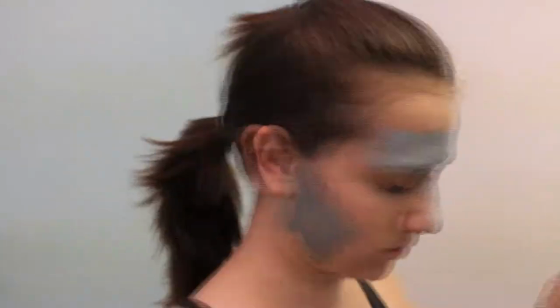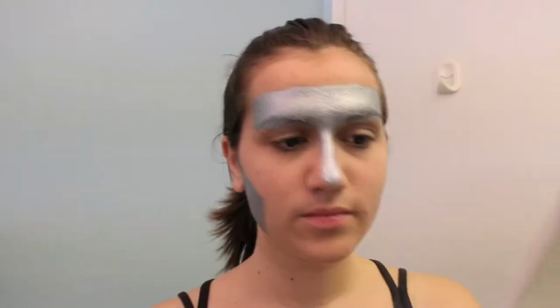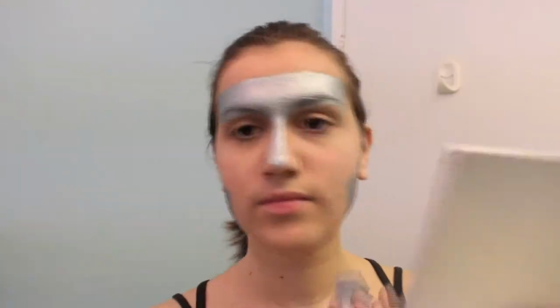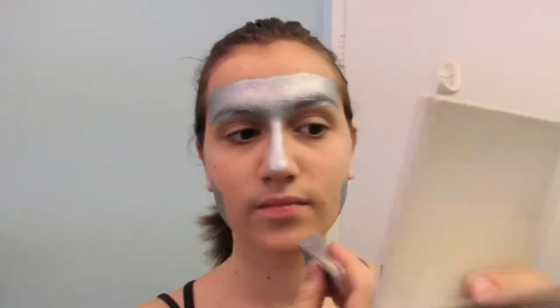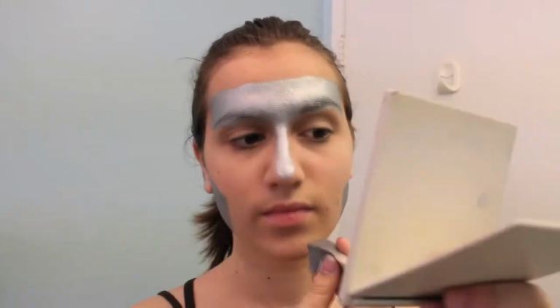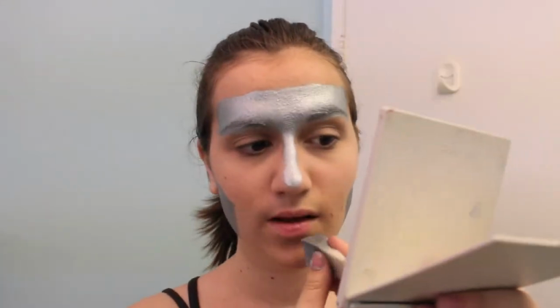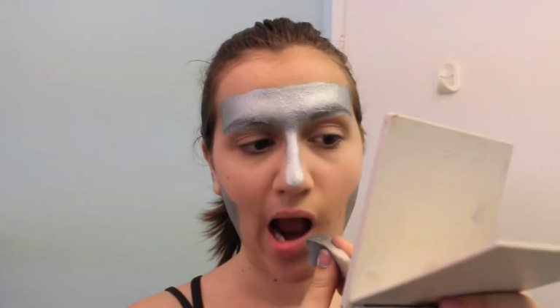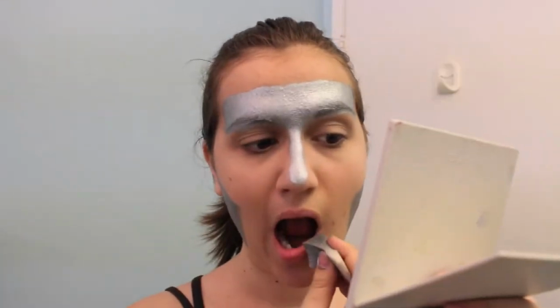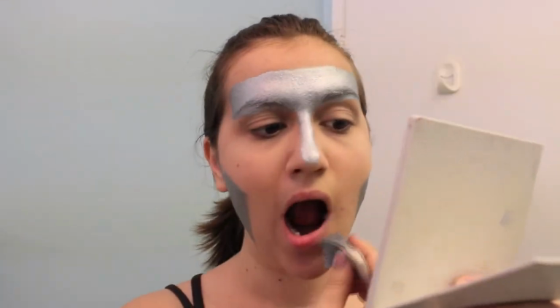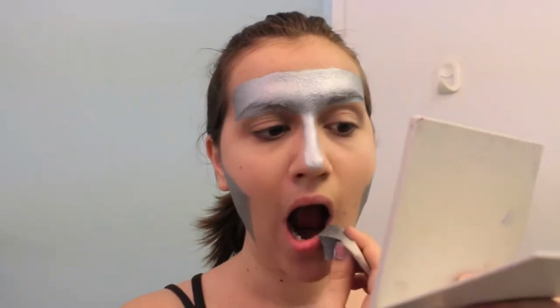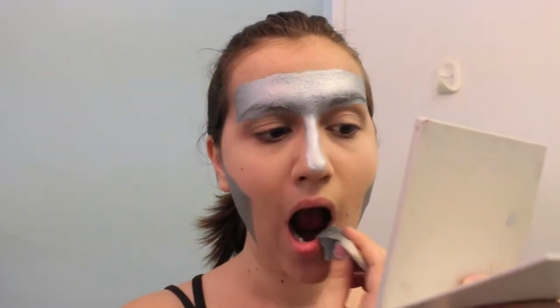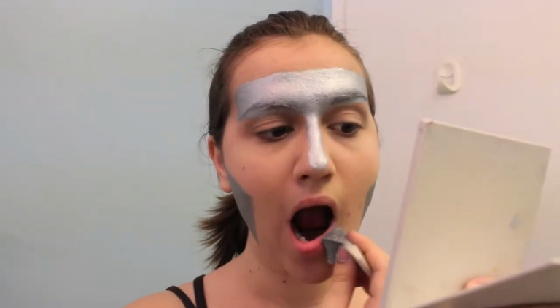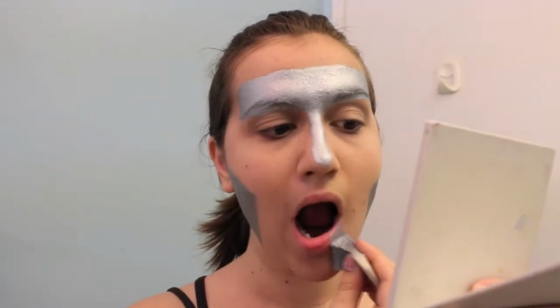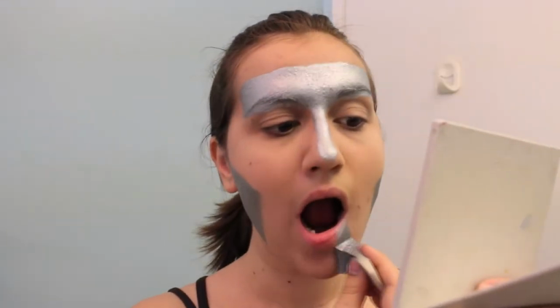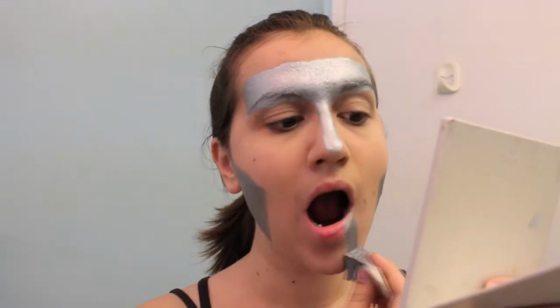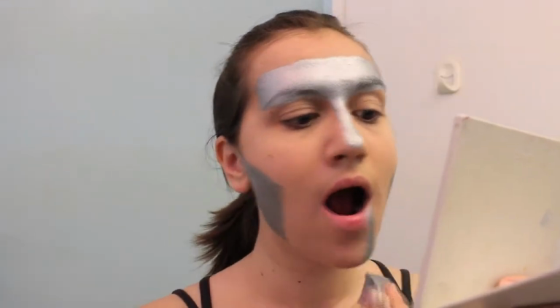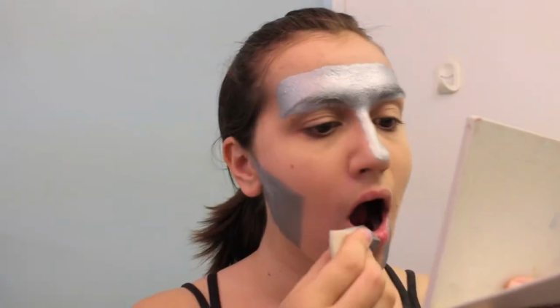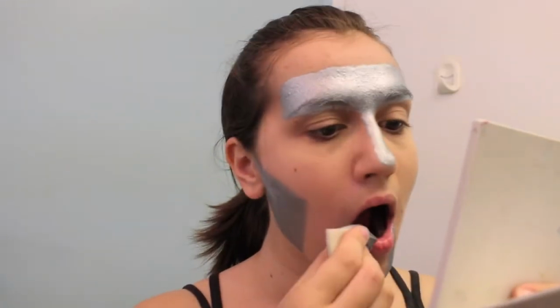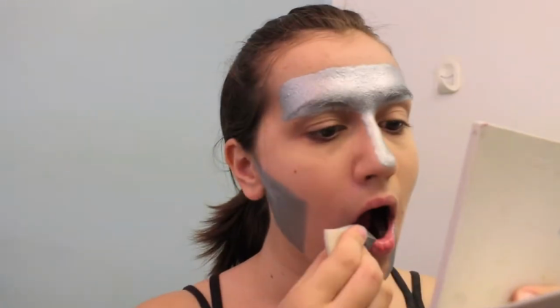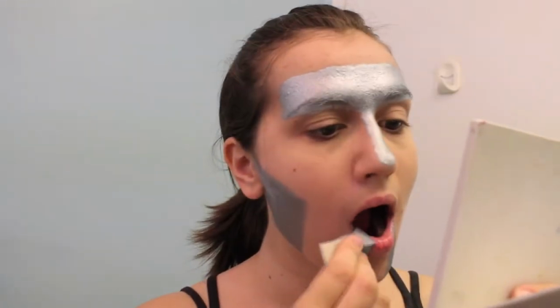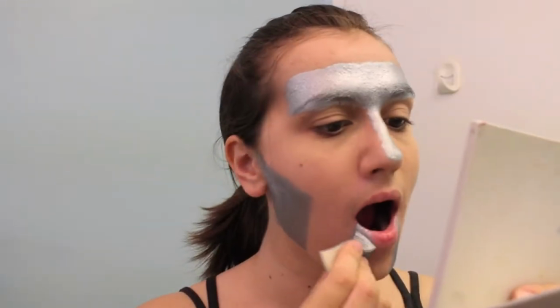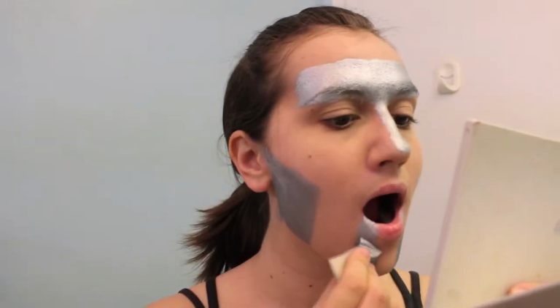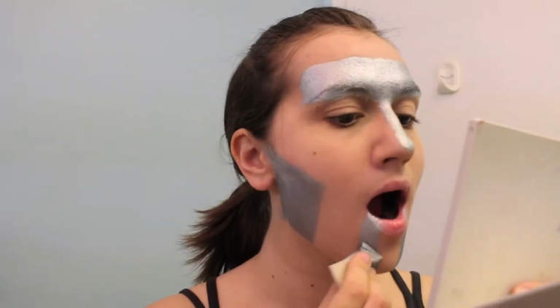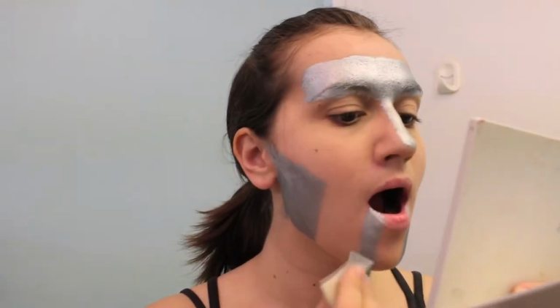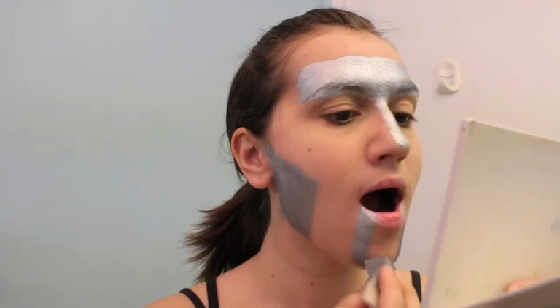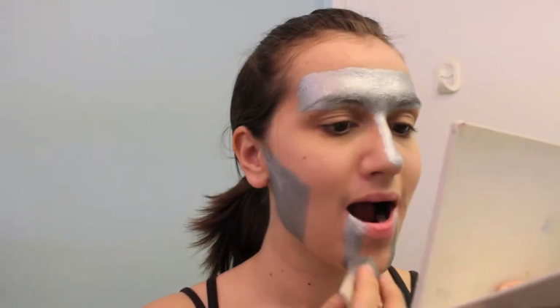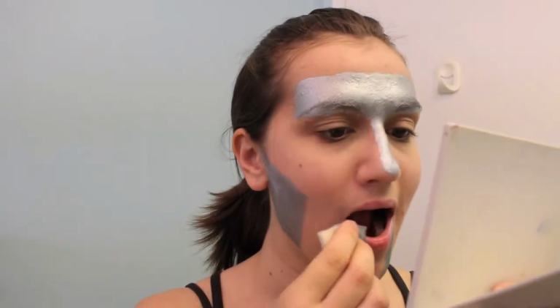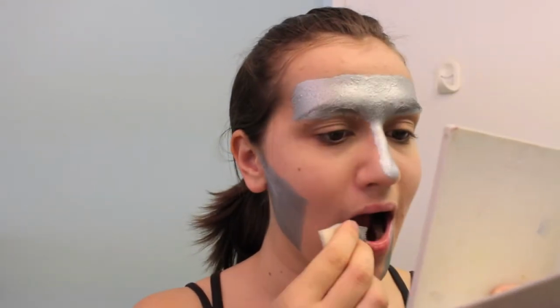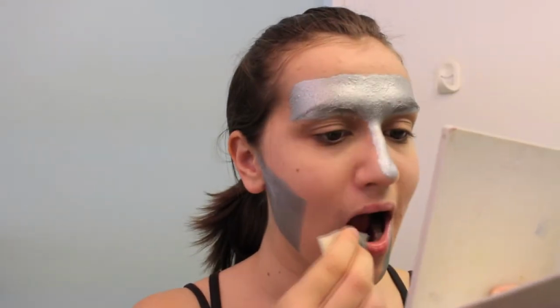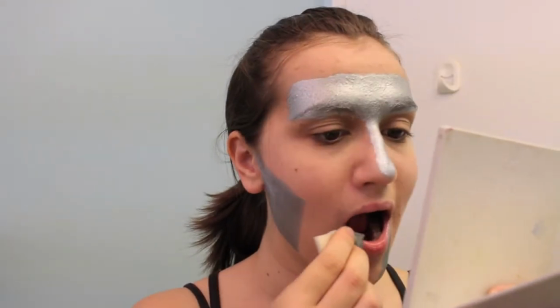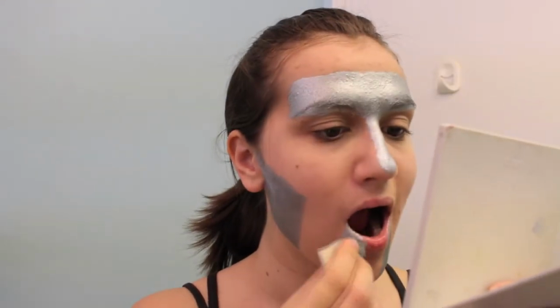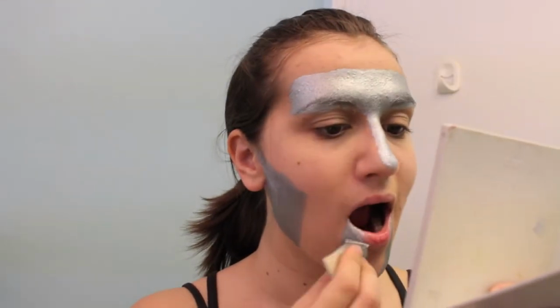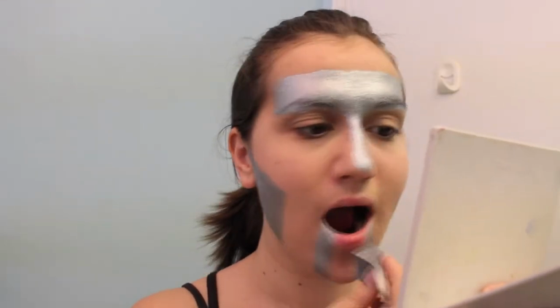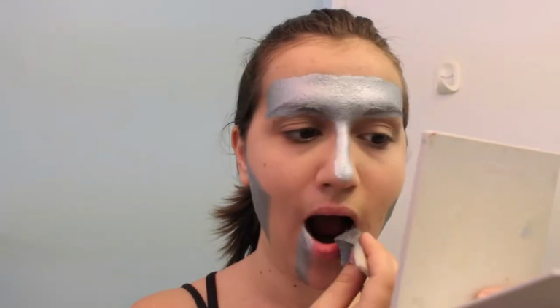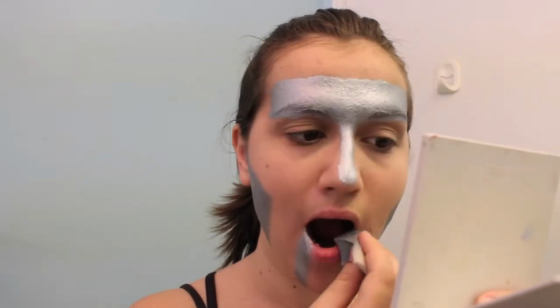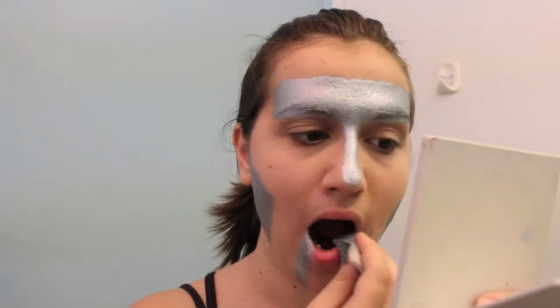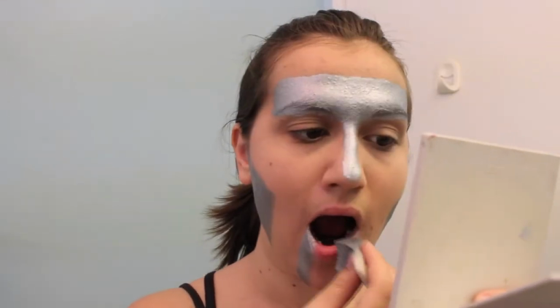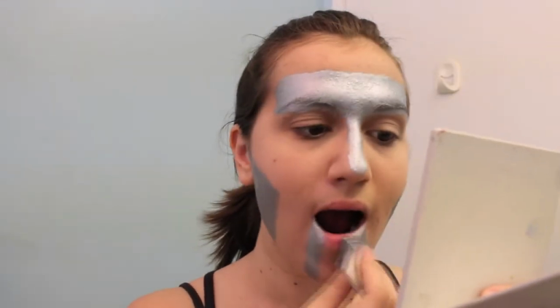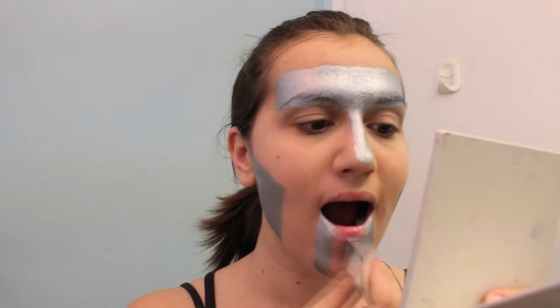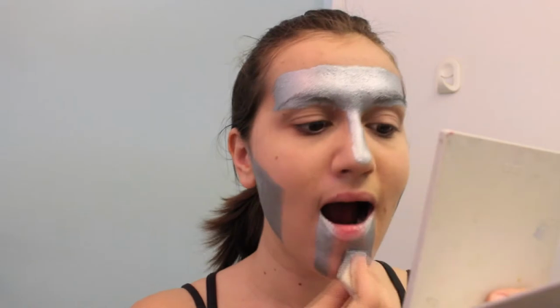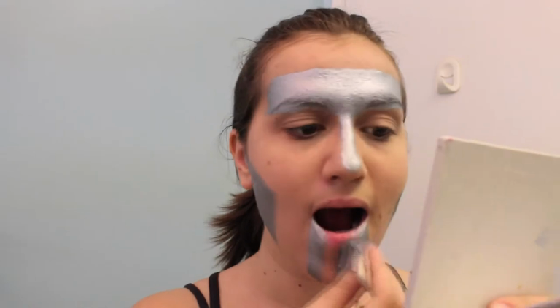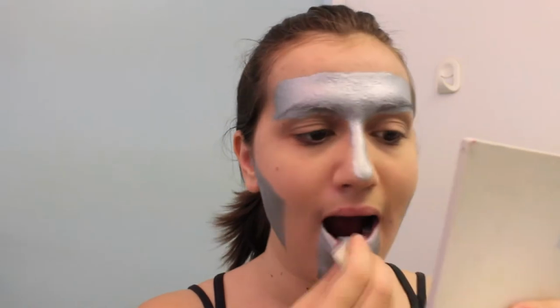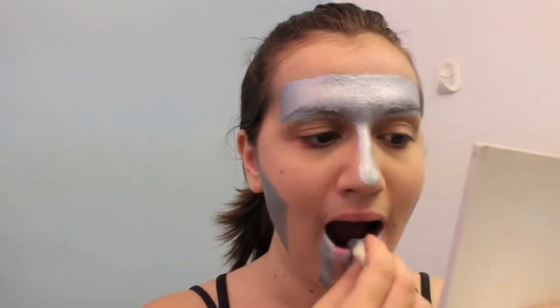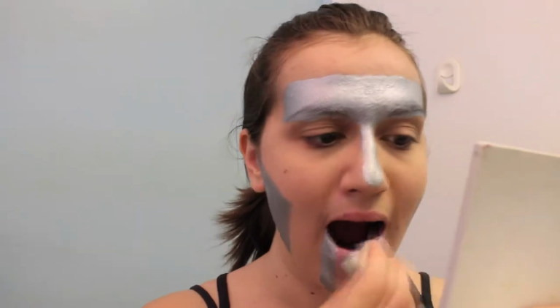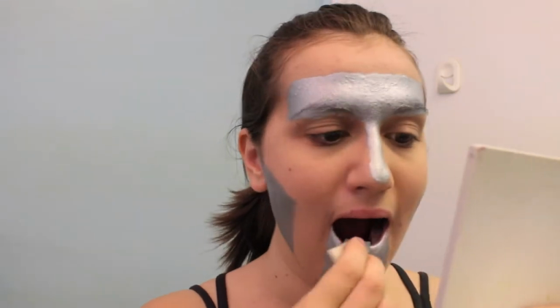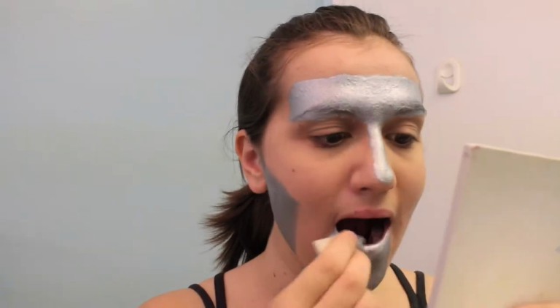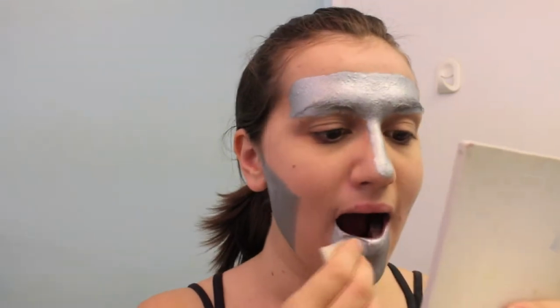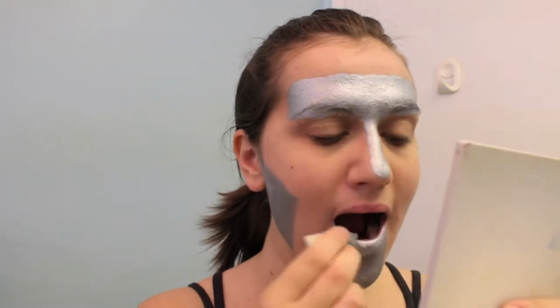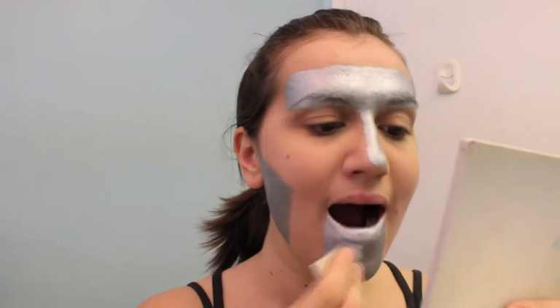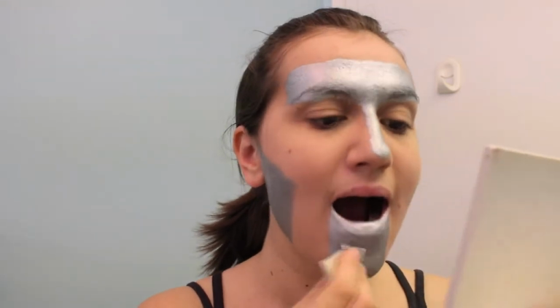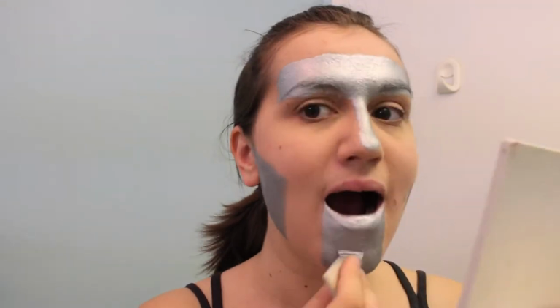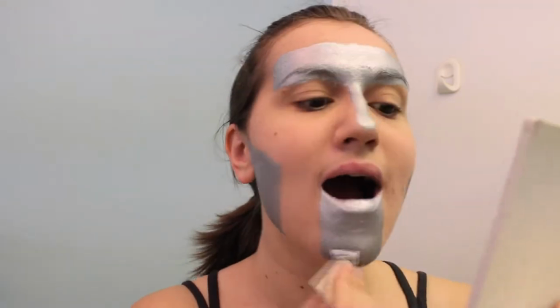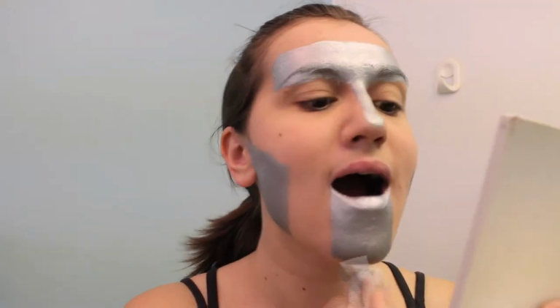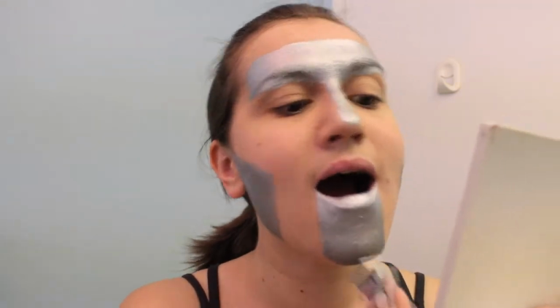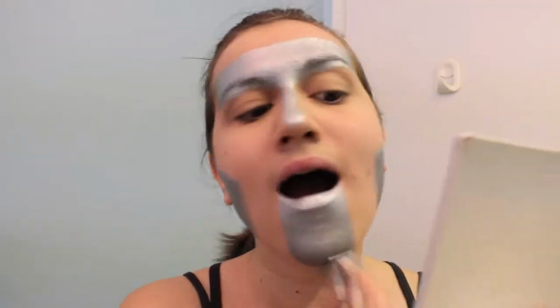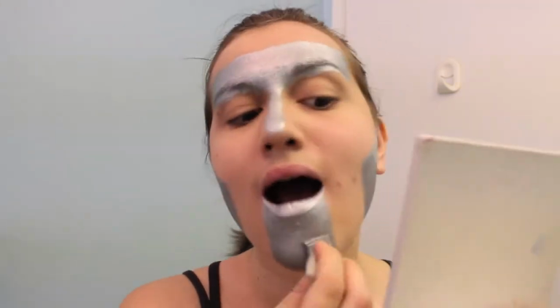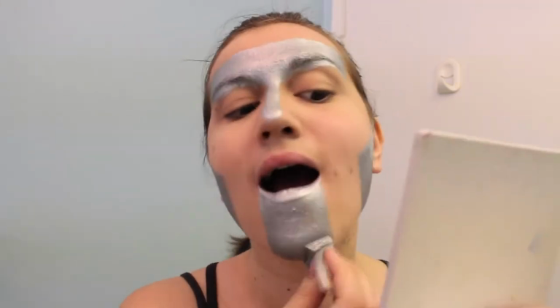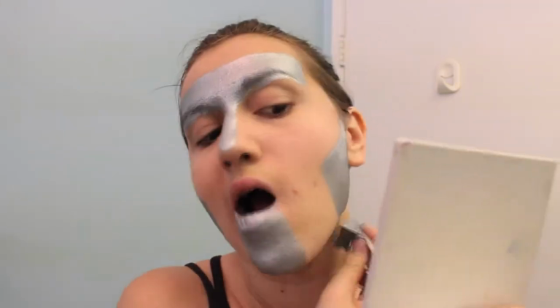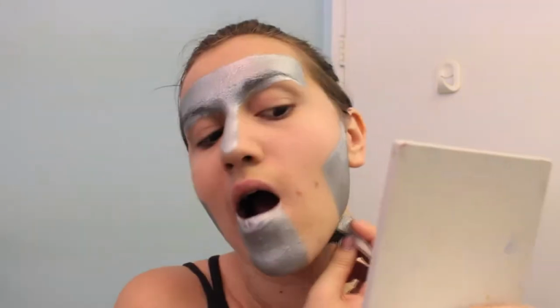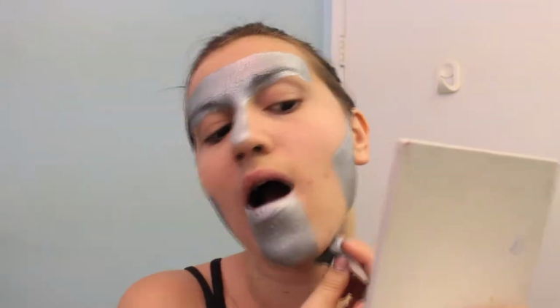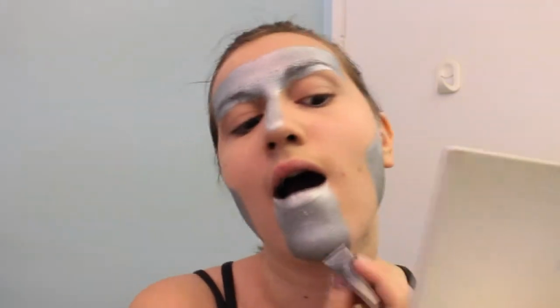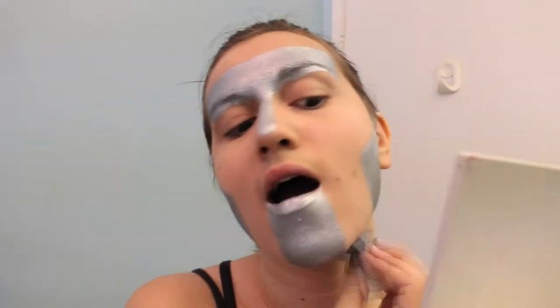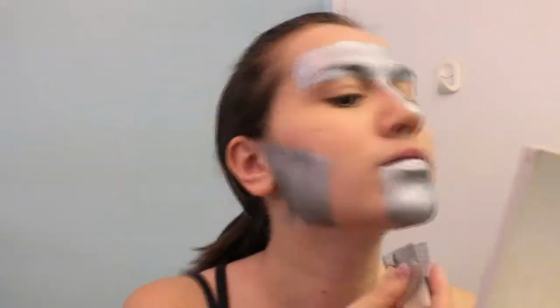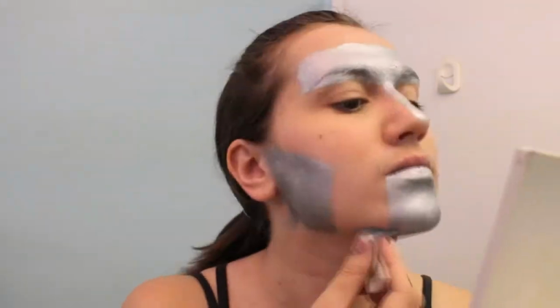Then make a line starting at the corner of your mouth and going down to your chin. Do this on both sides and make sure that you cover your bottom lip. Then cover your neck.